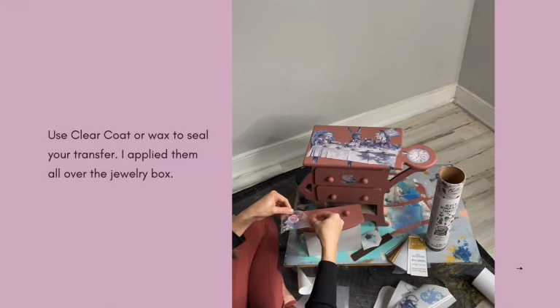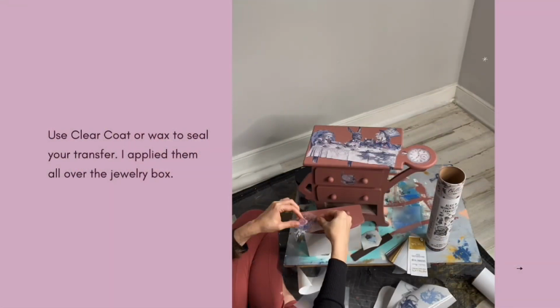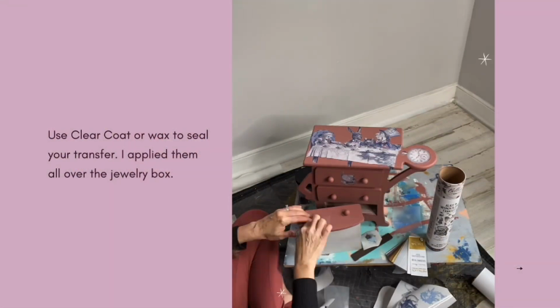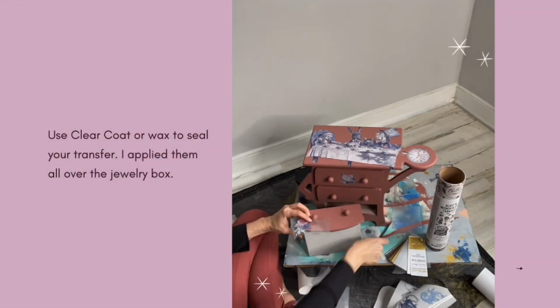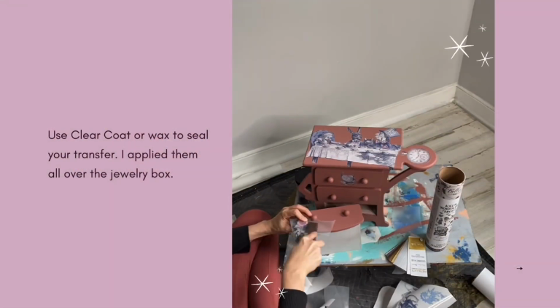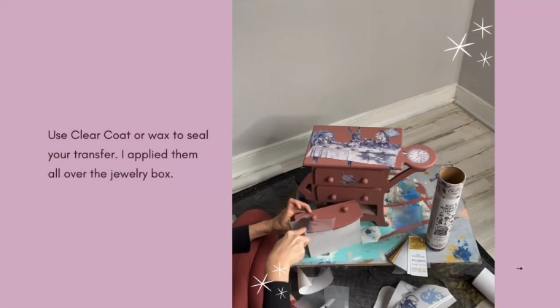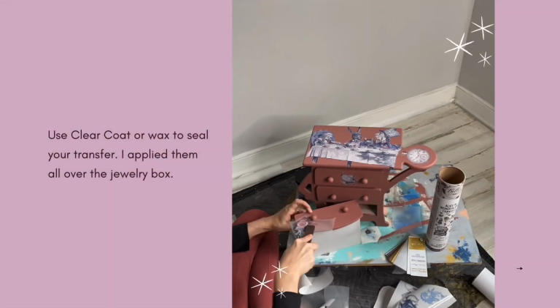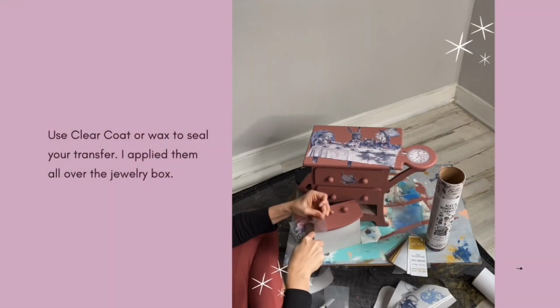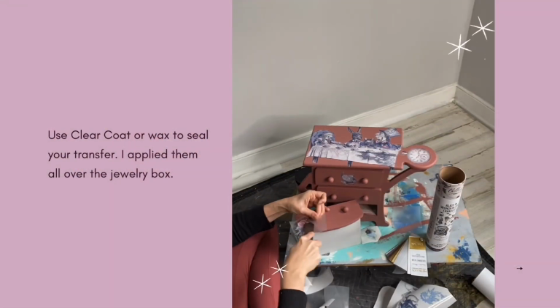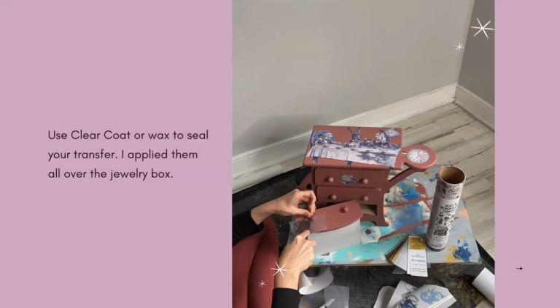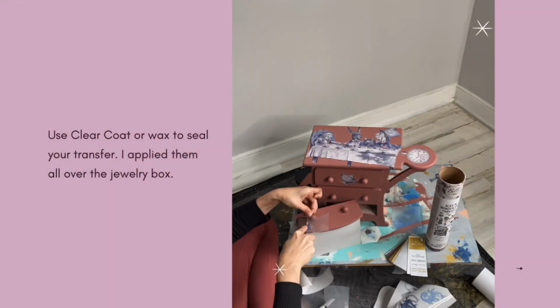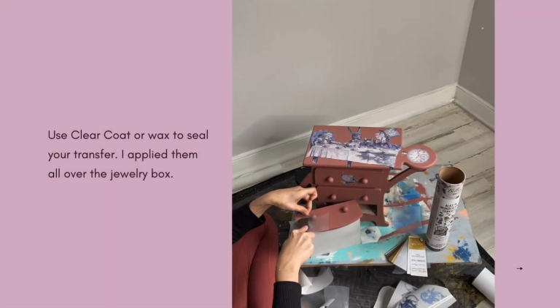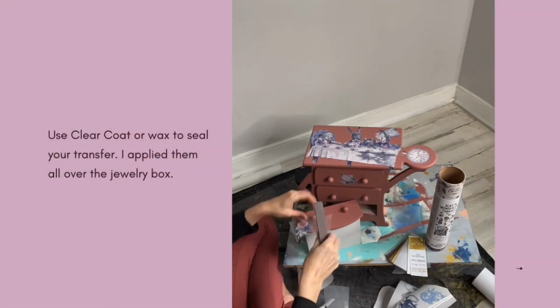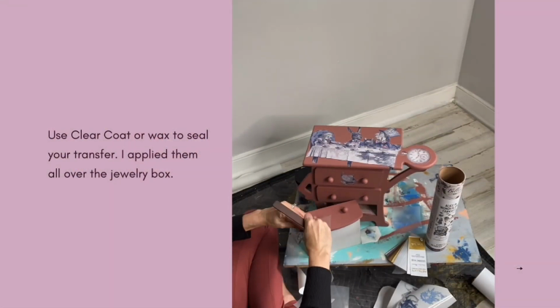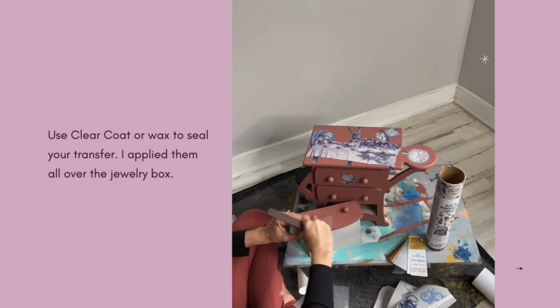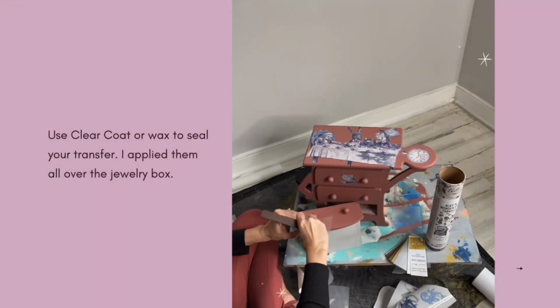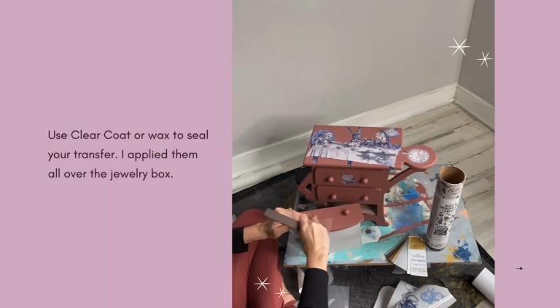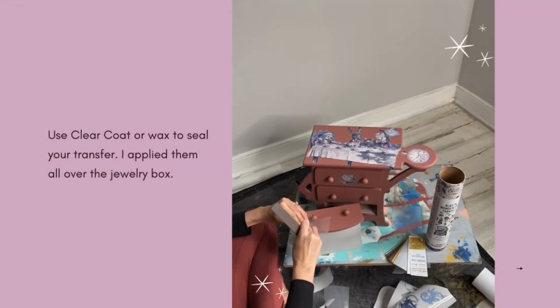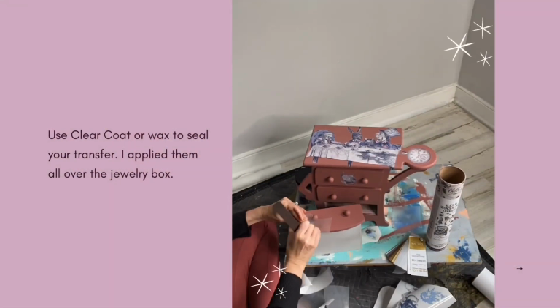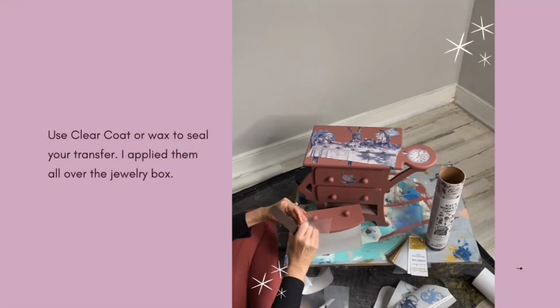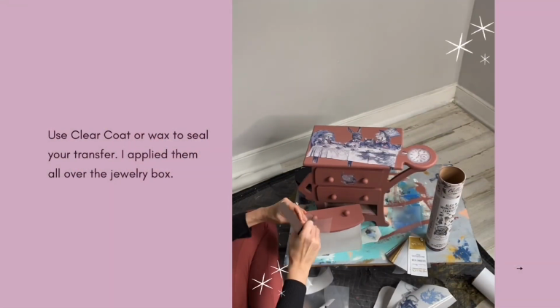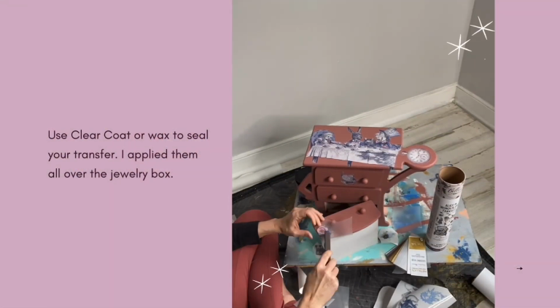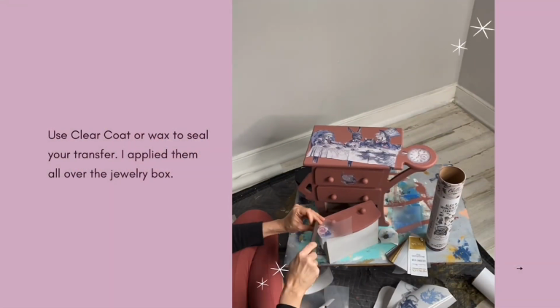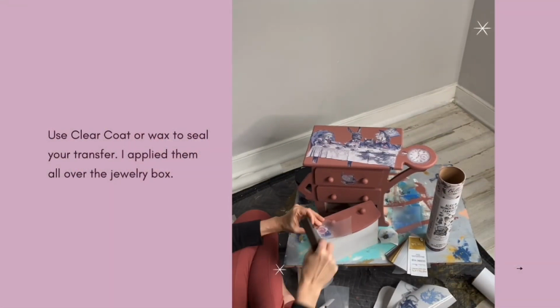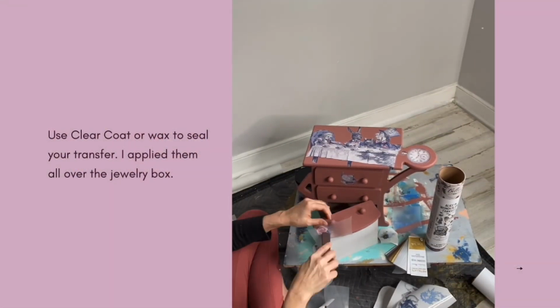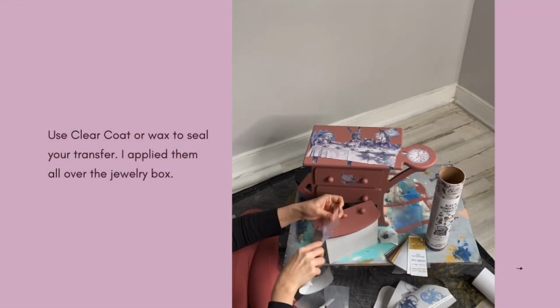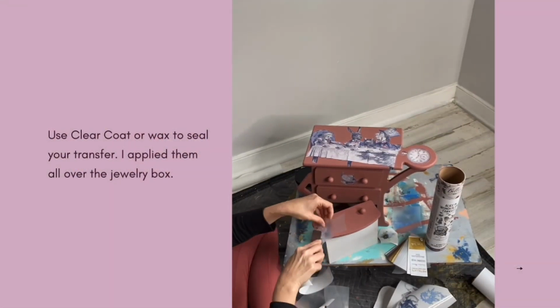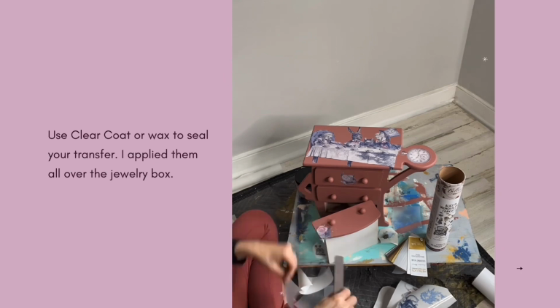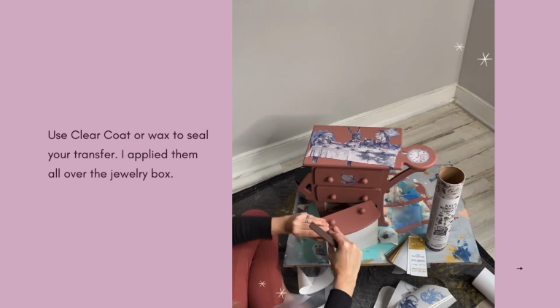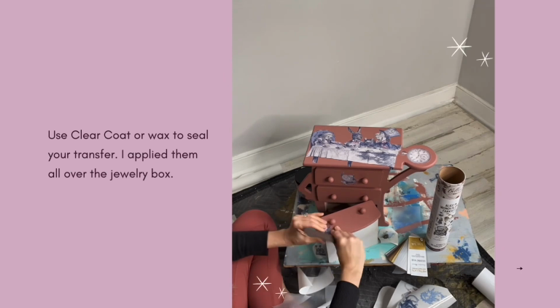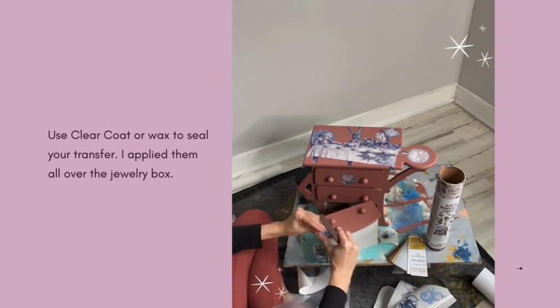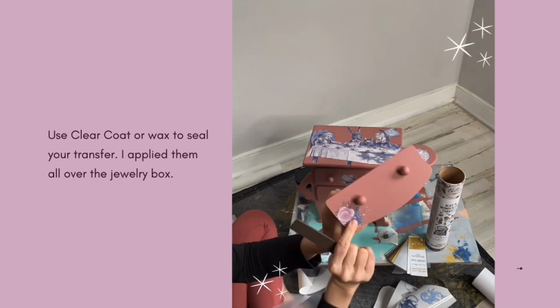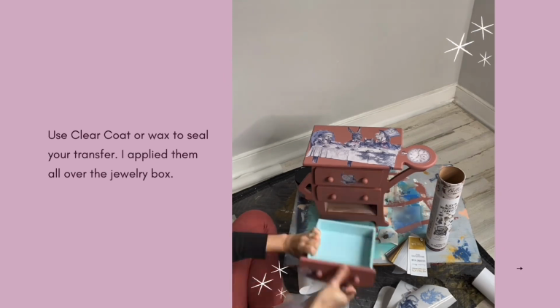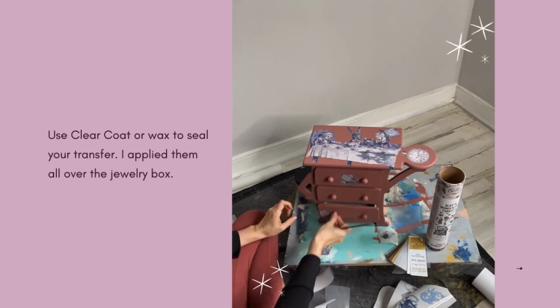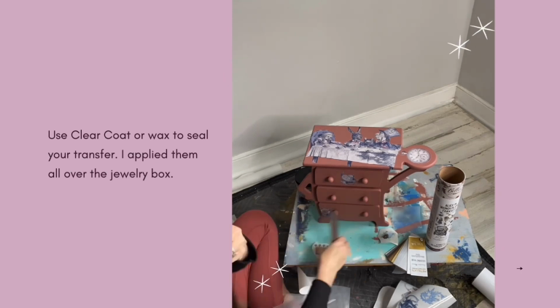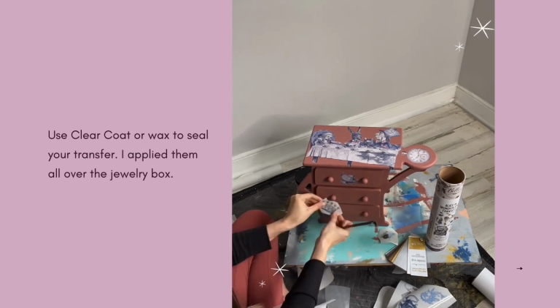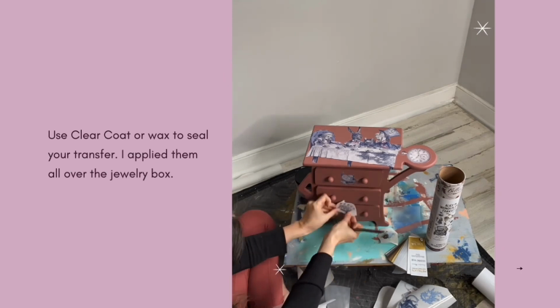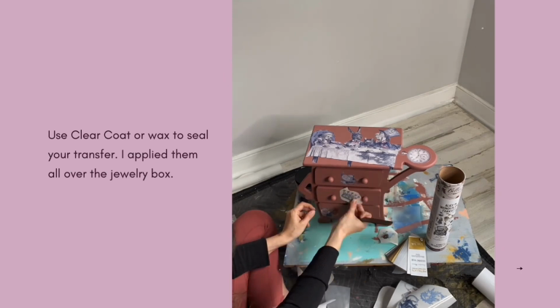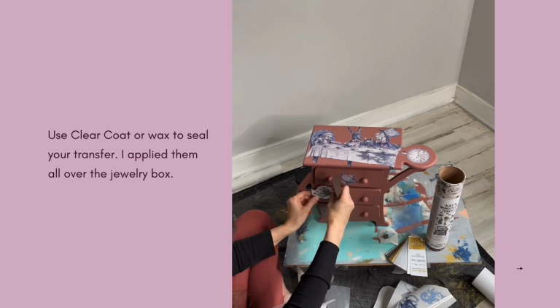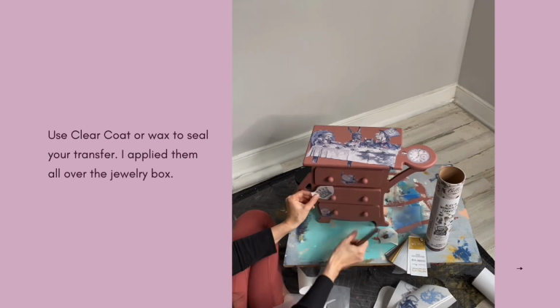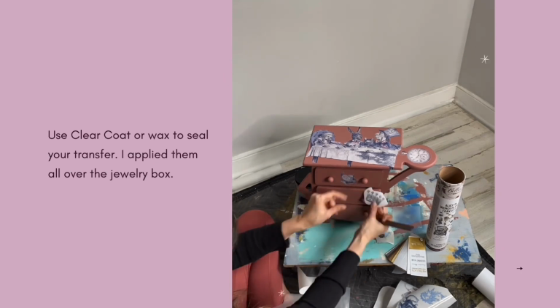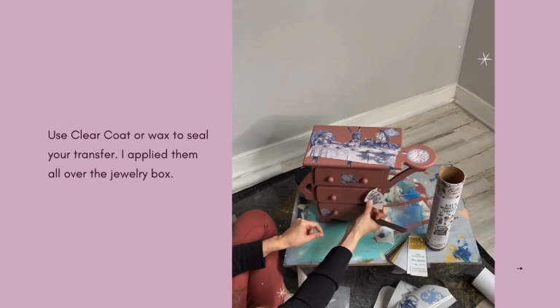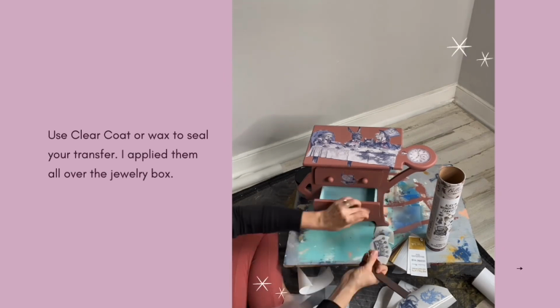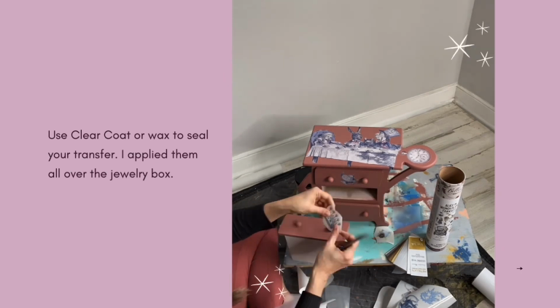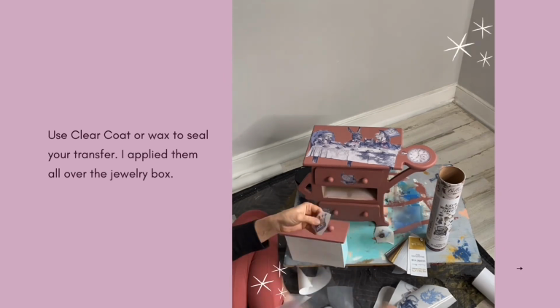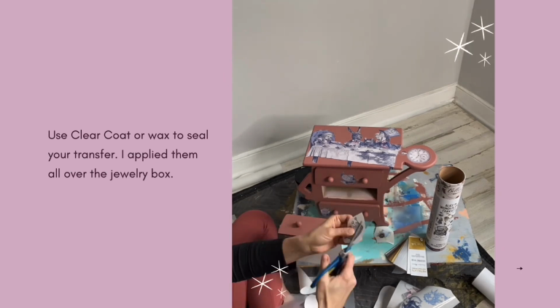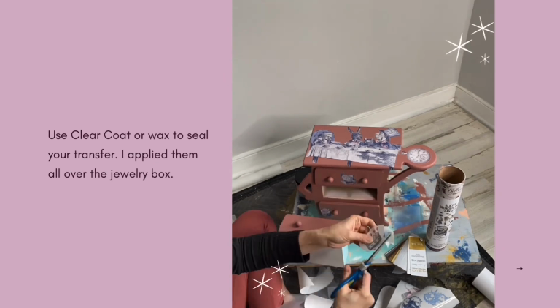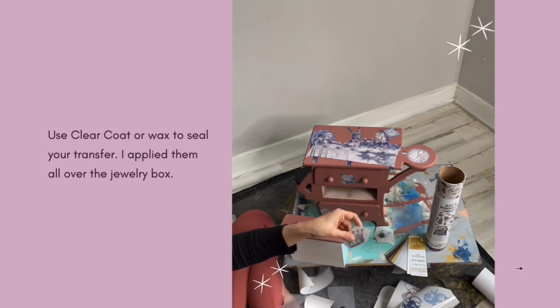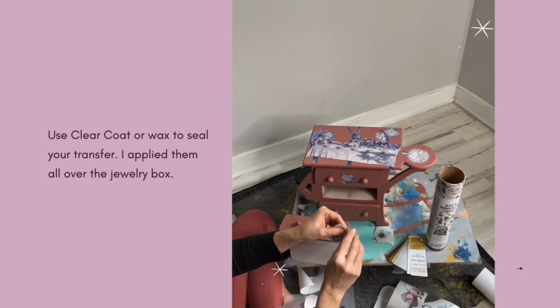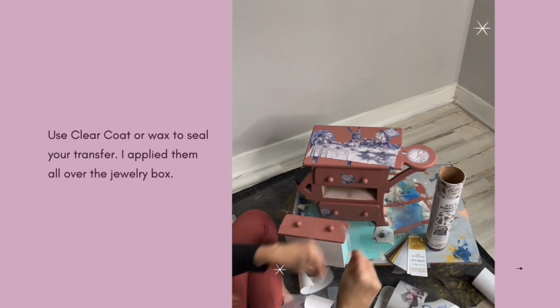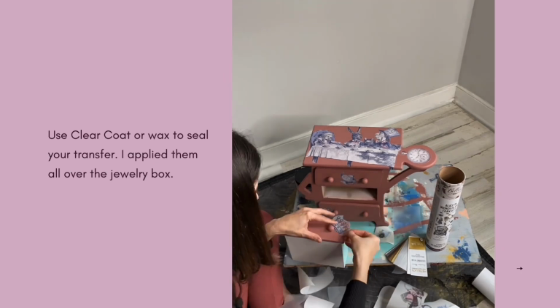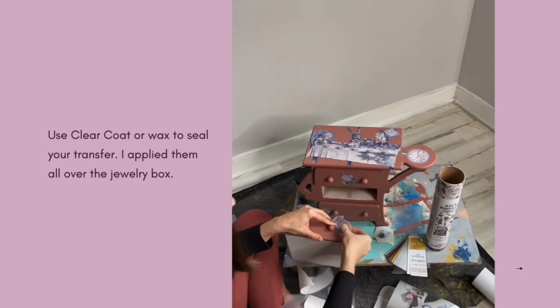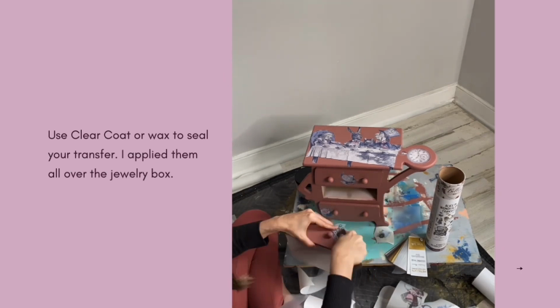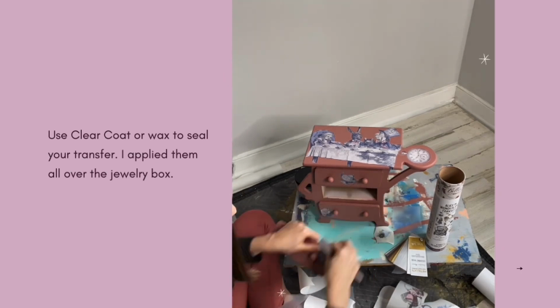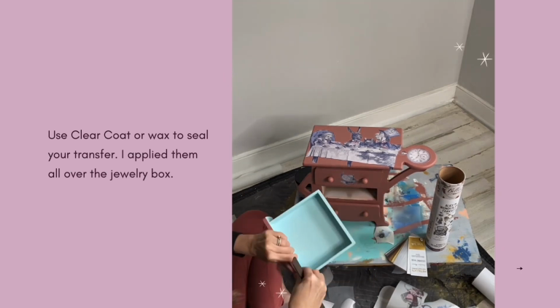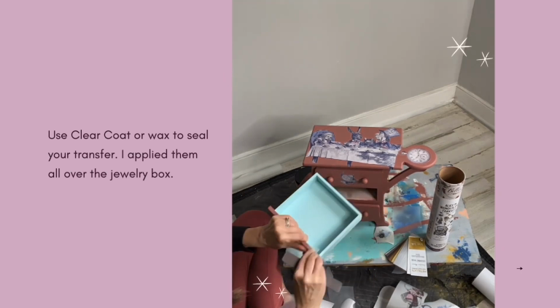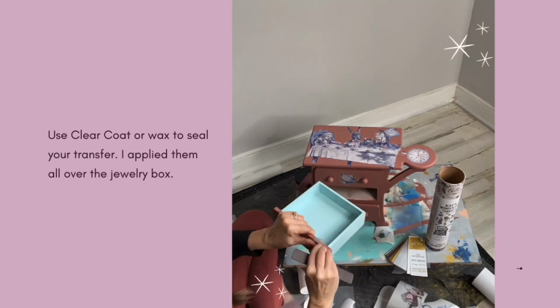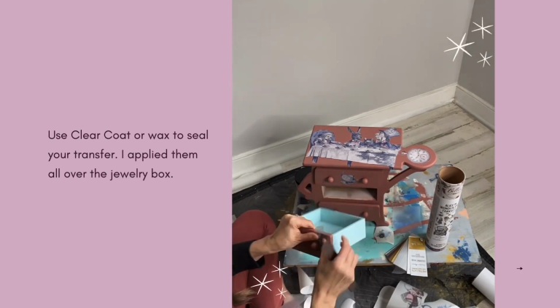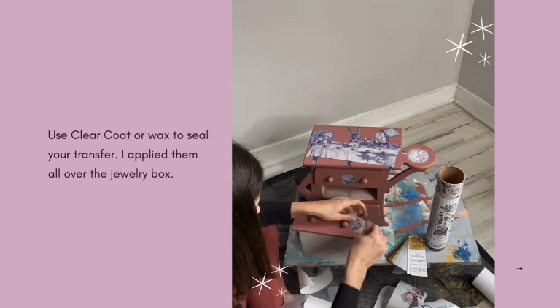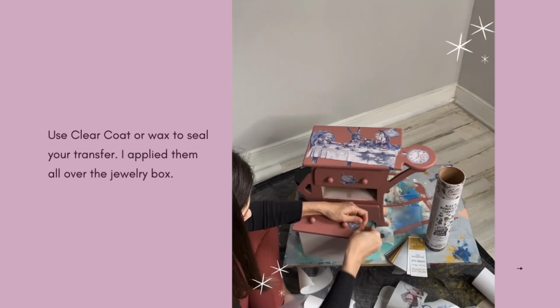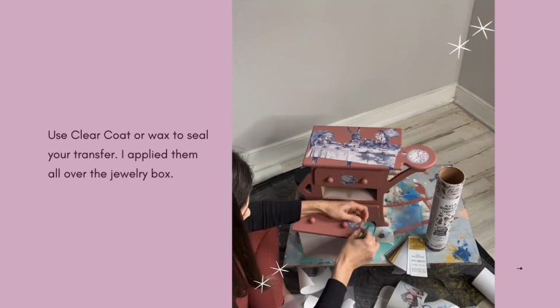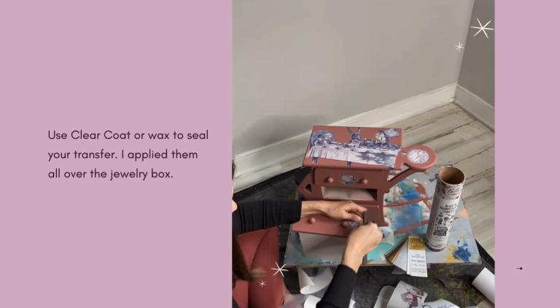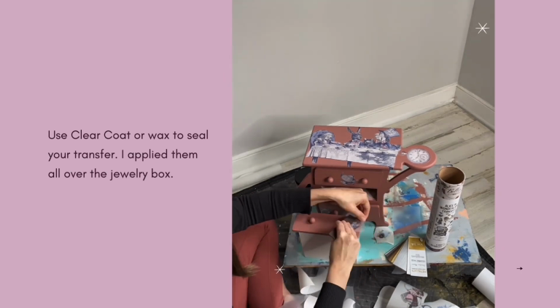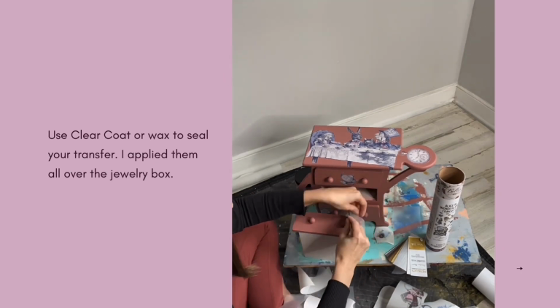It's very easy to apply a Bells and Whistles transfer. Peel off that white backing sheet from the image, take the image and apply it to the piece that you're working on, then burnish the image down with the stick.